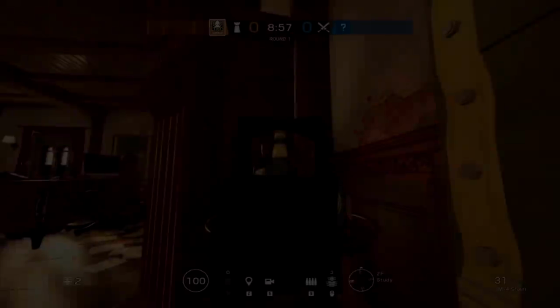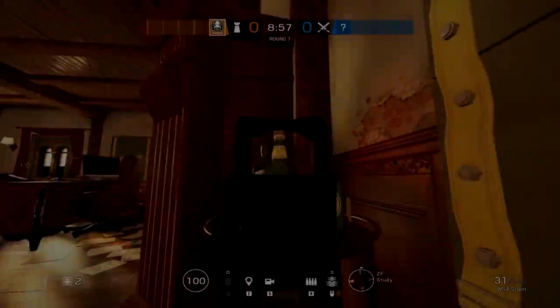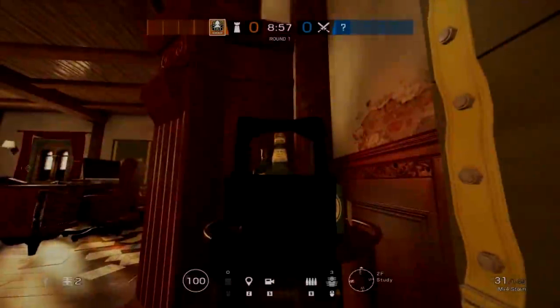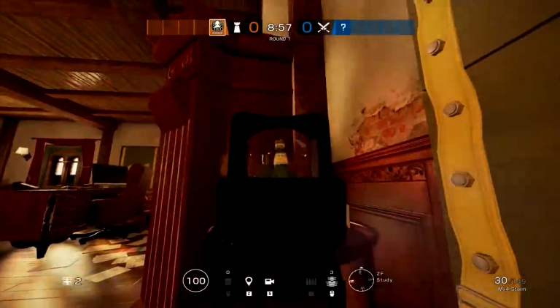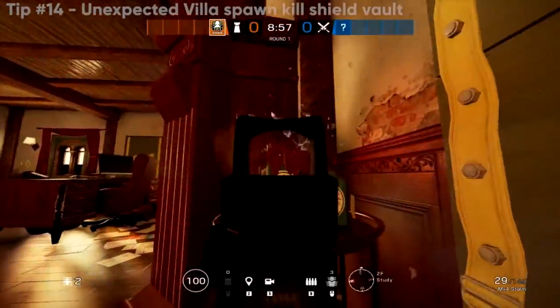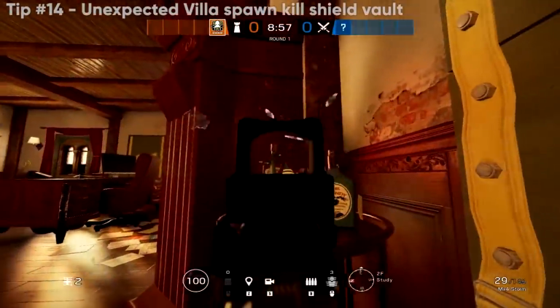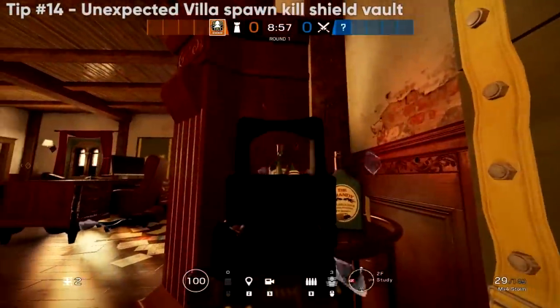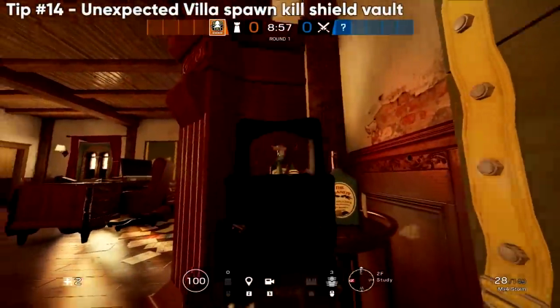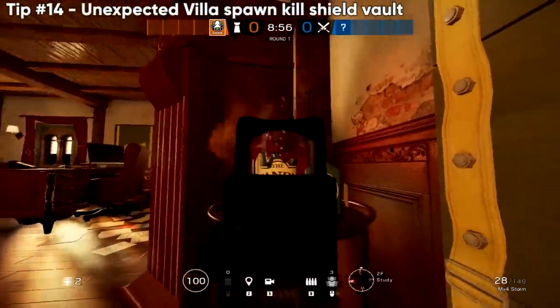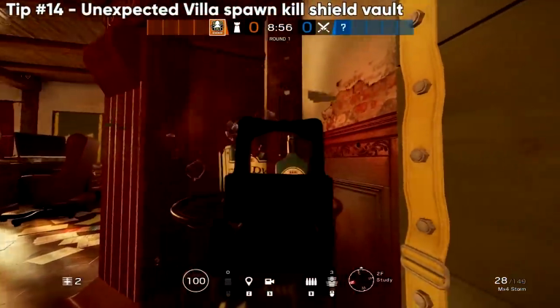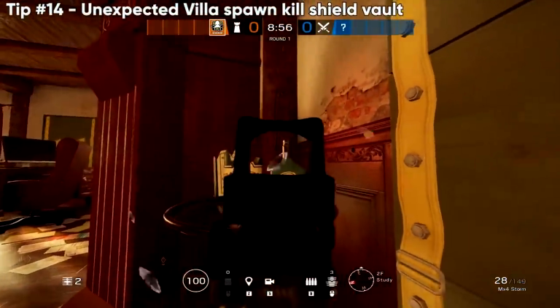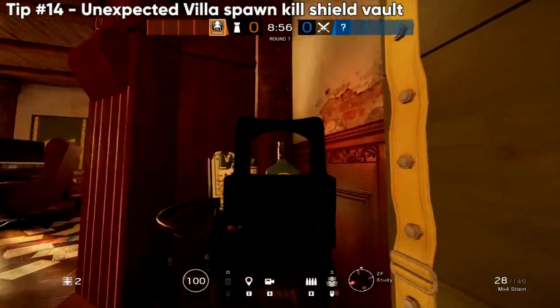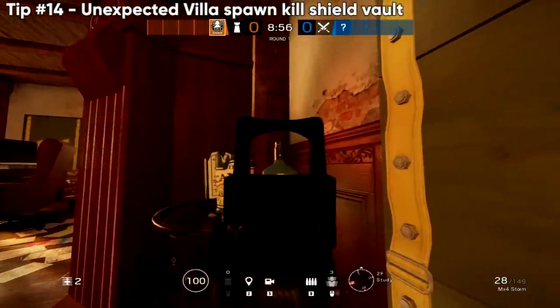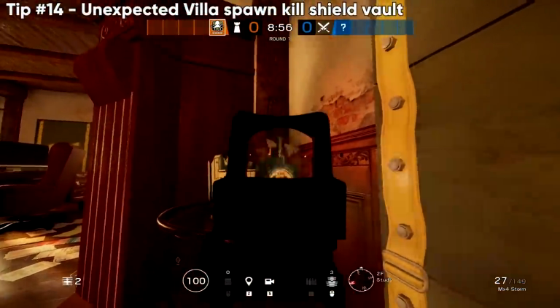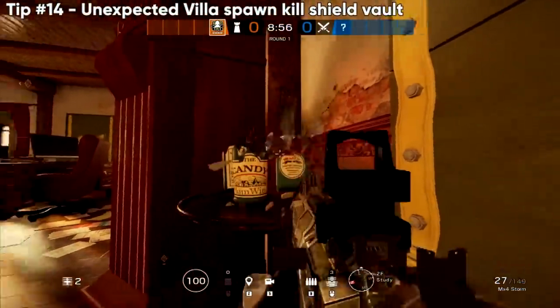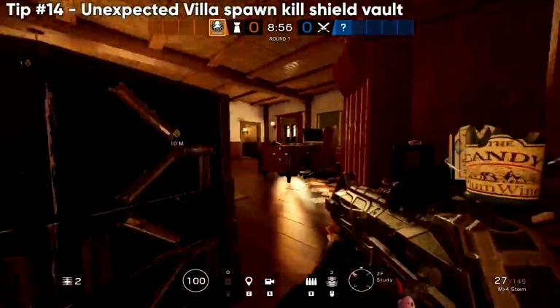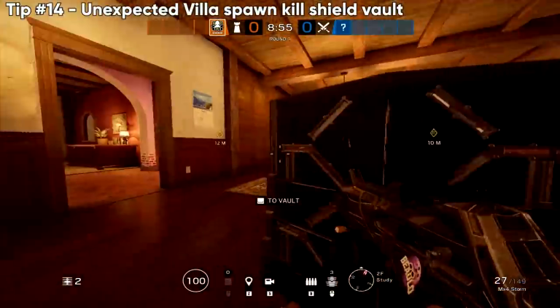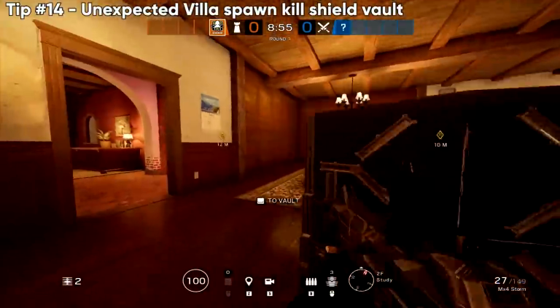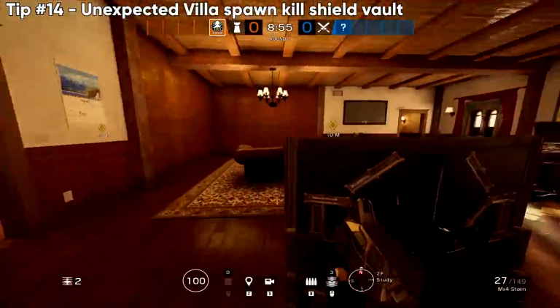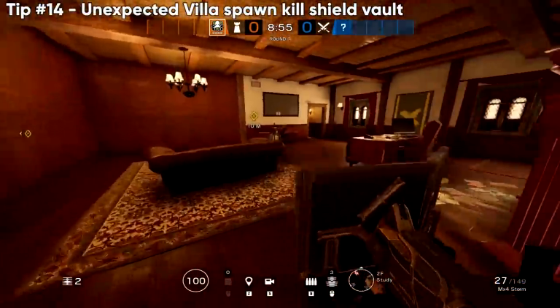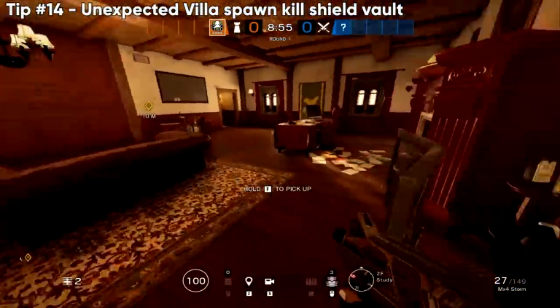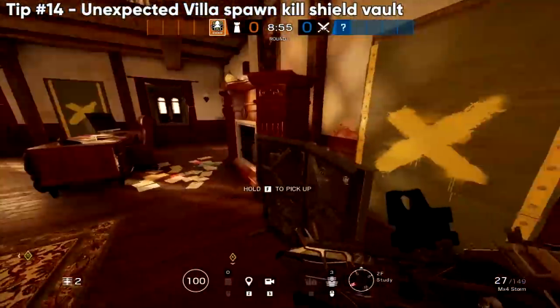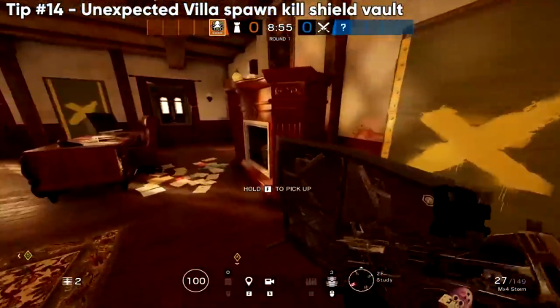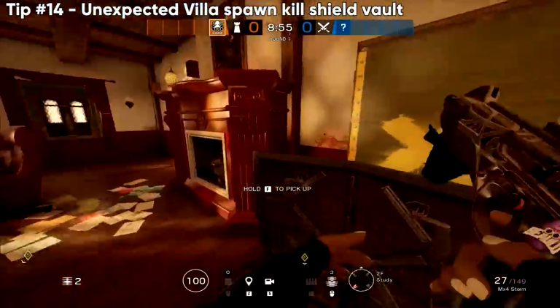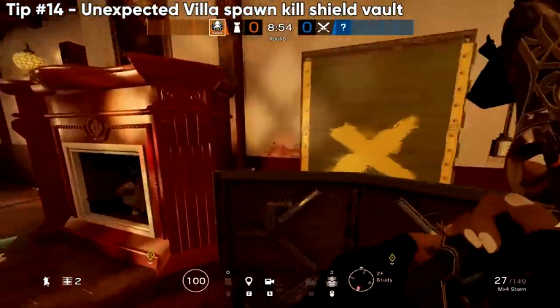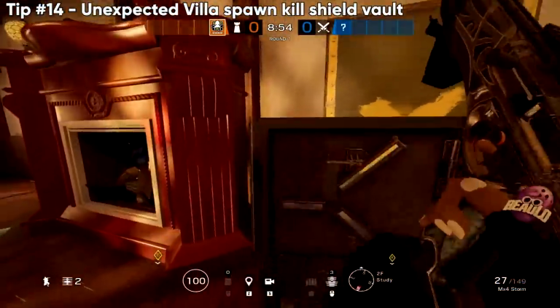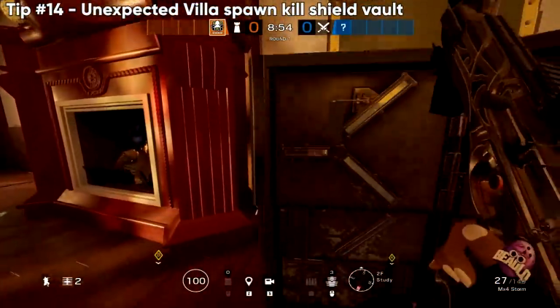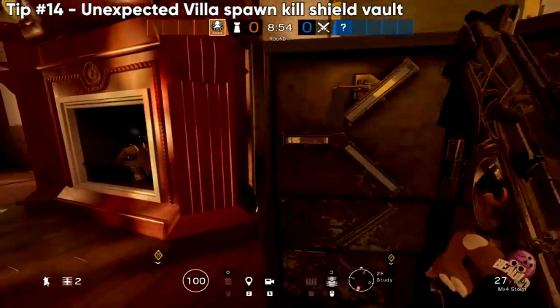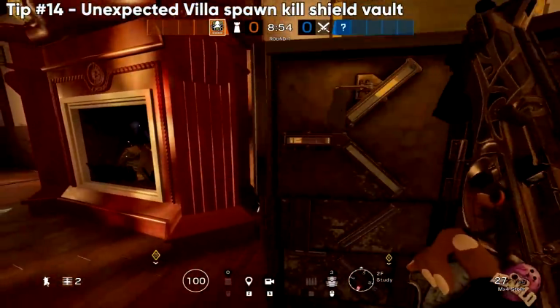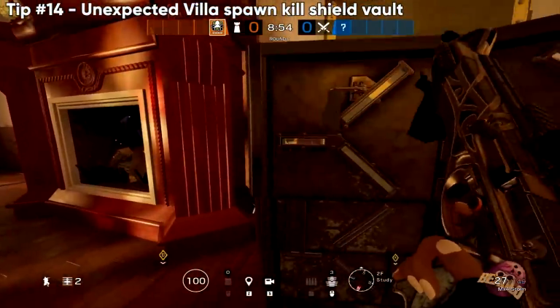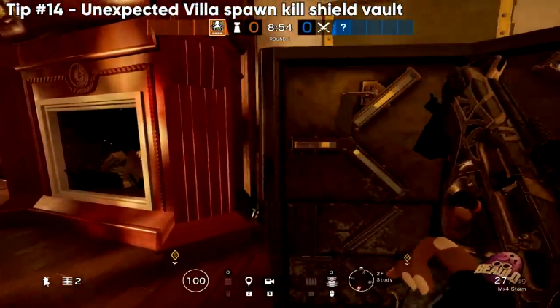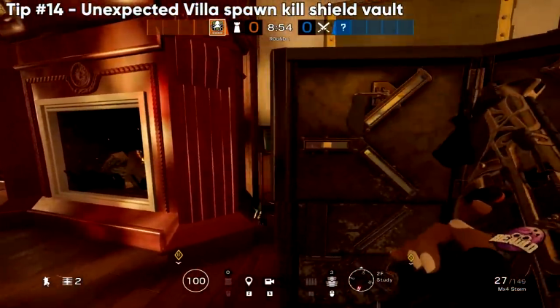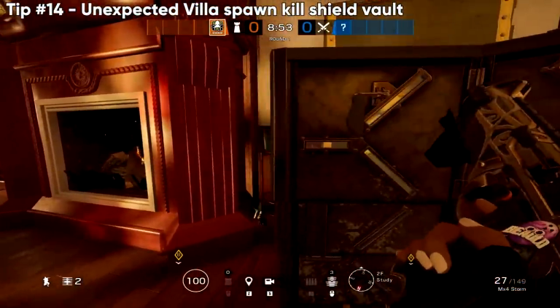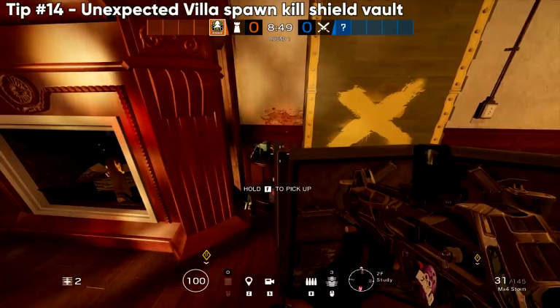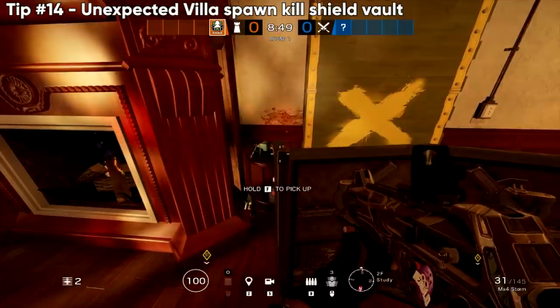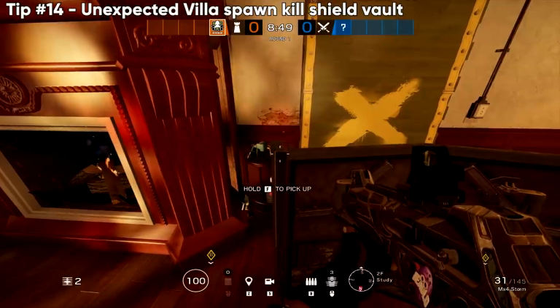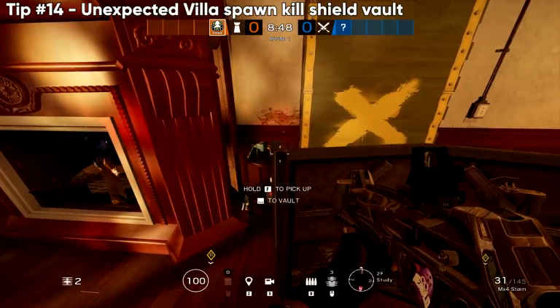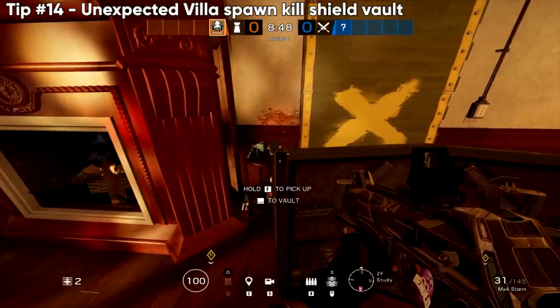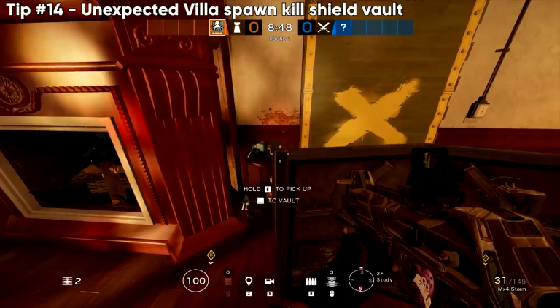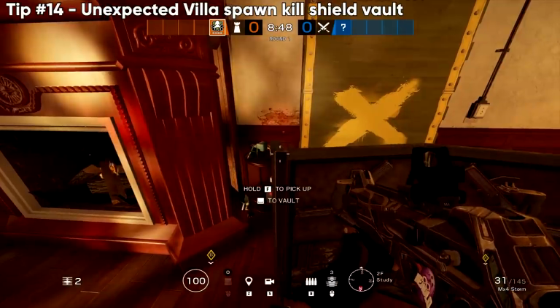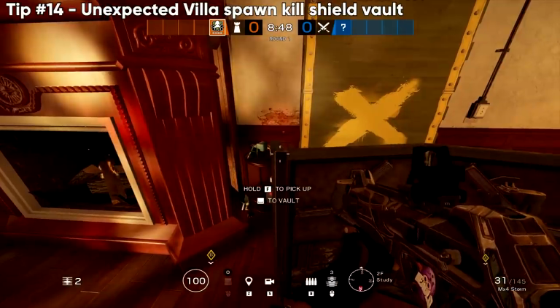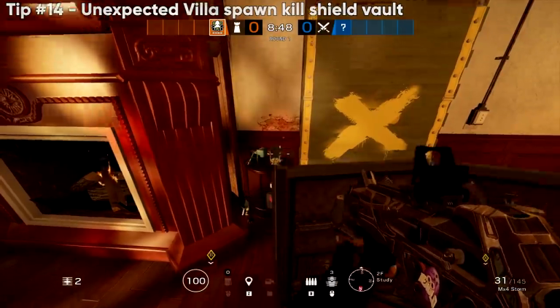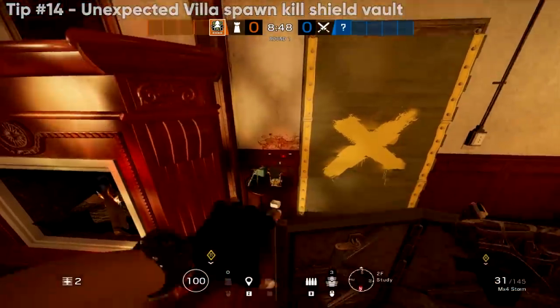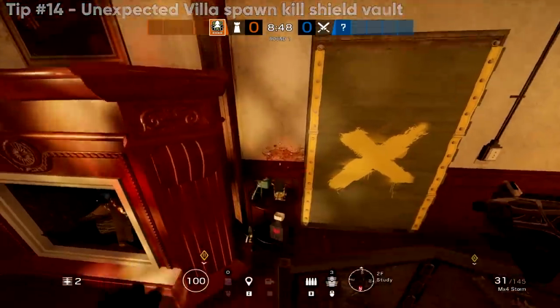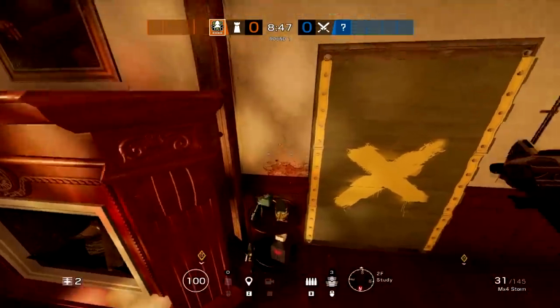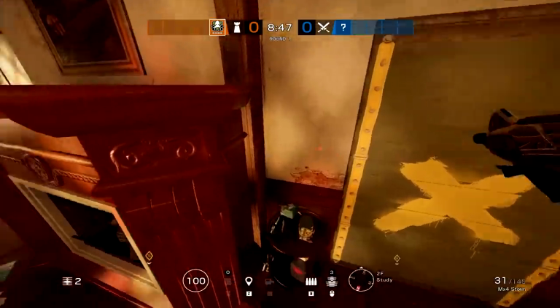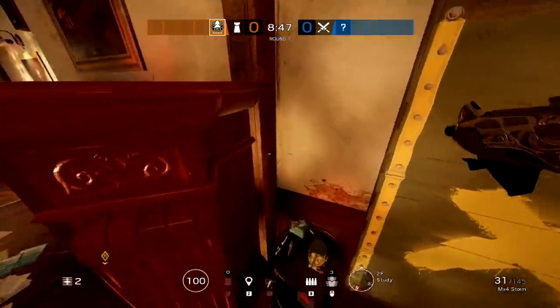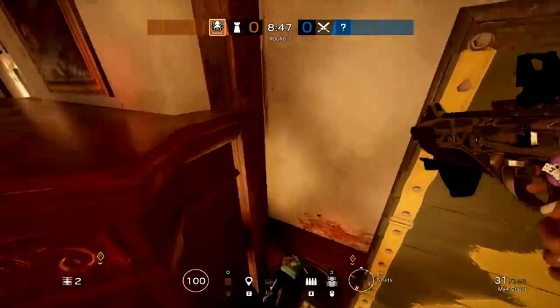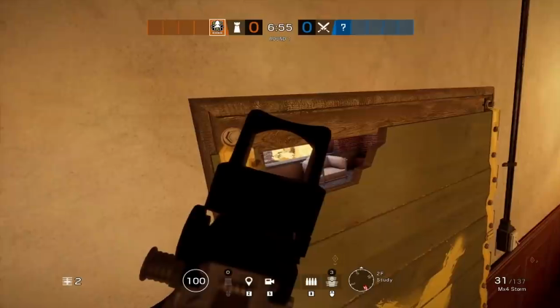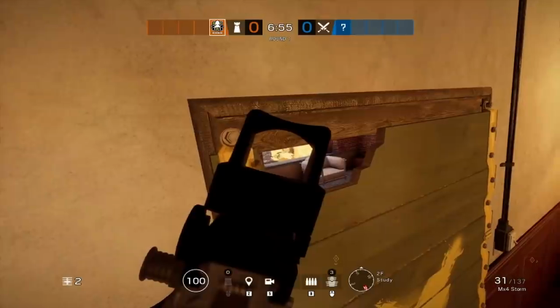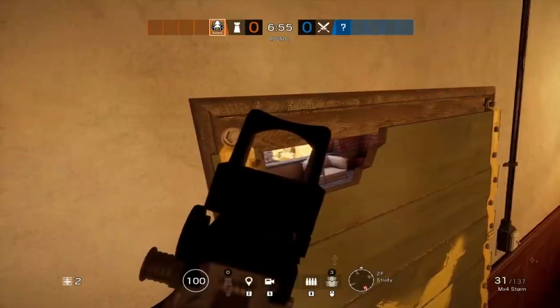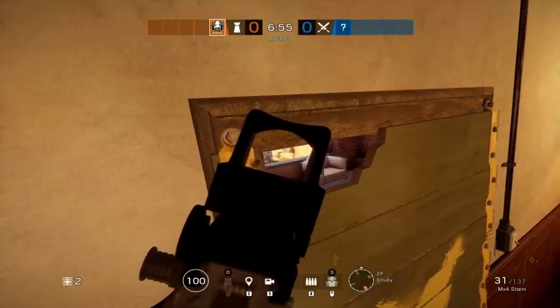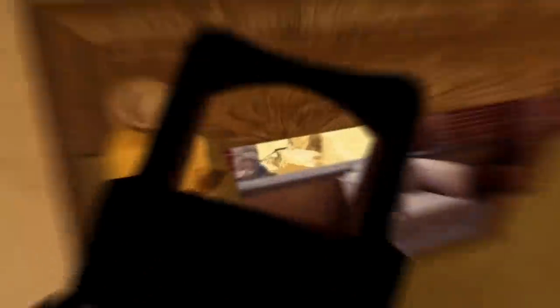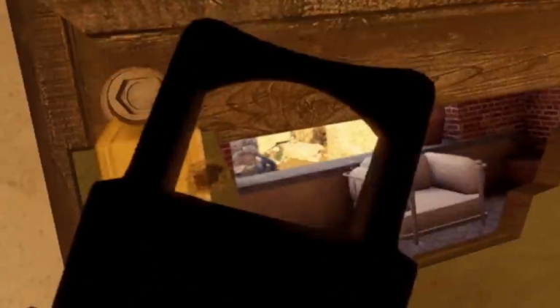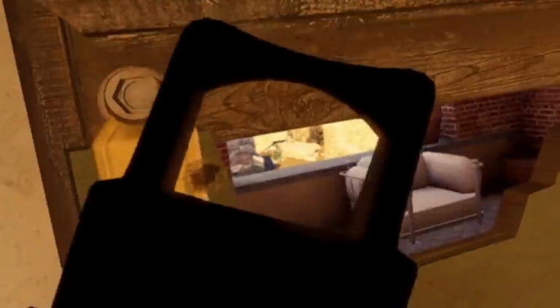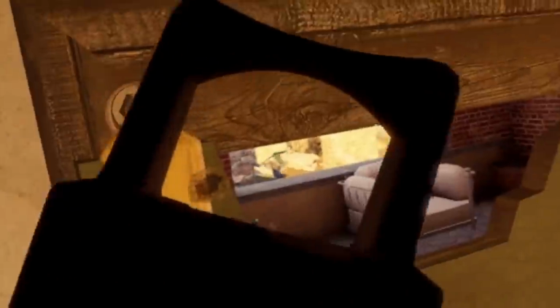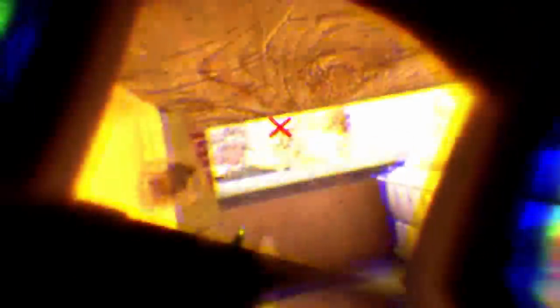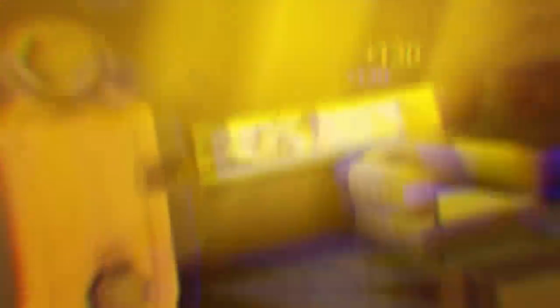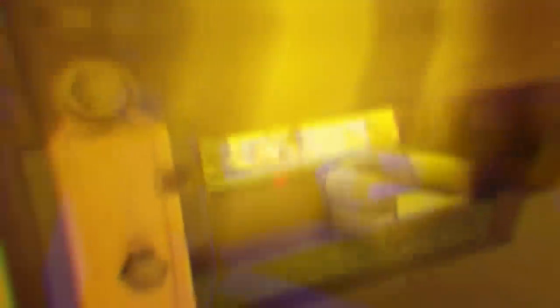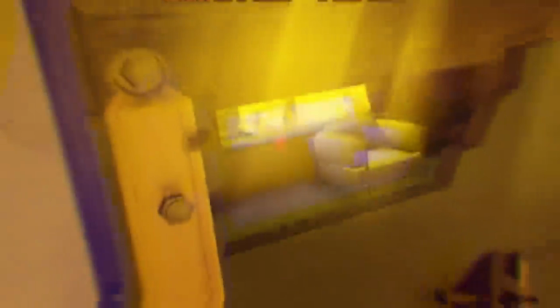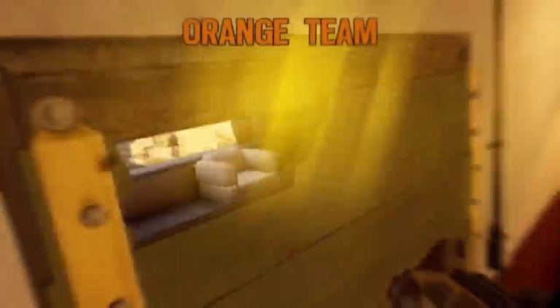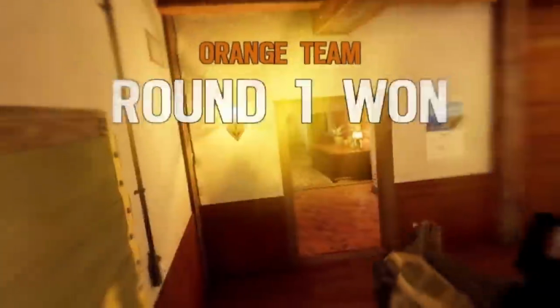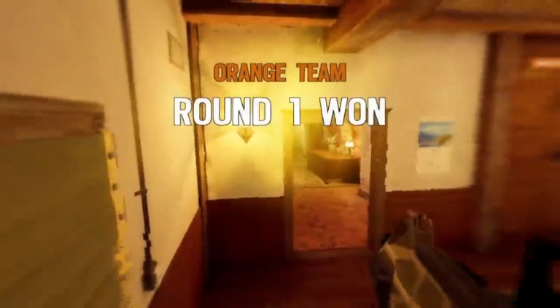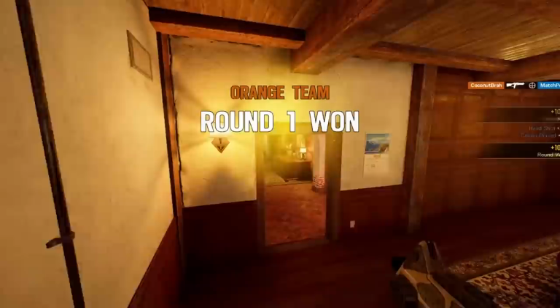Going over to Villa for one of my favorite spawn peeks from last season — you can vault over a shield, stand on the little bar, and shoot anybody running from ruins.